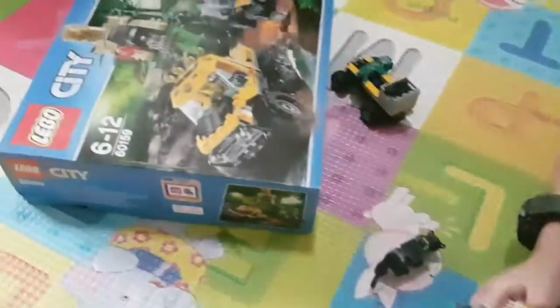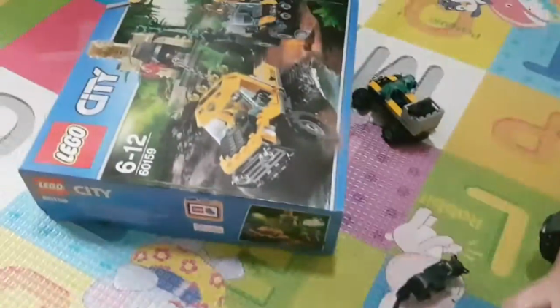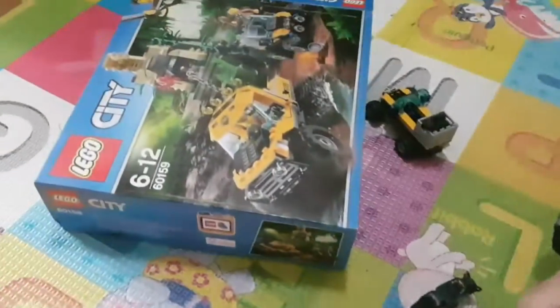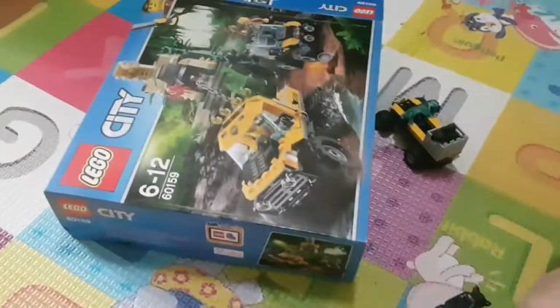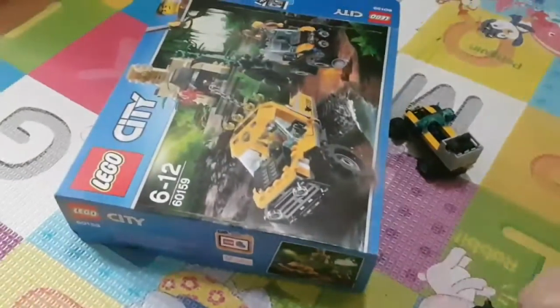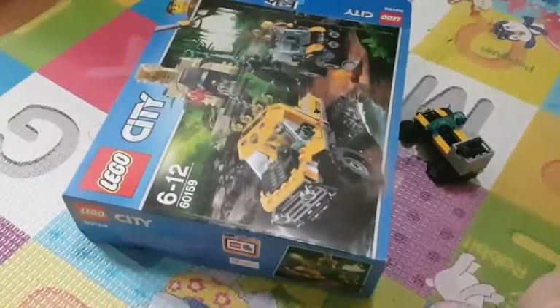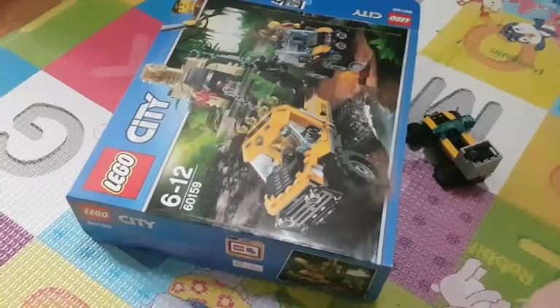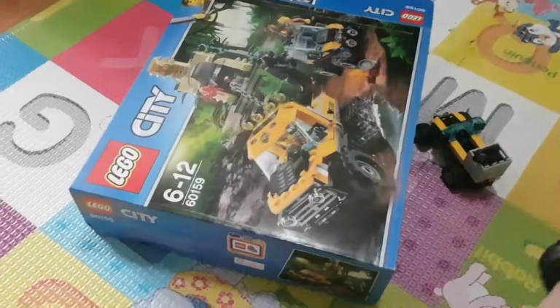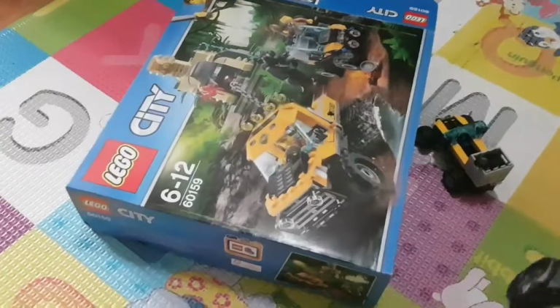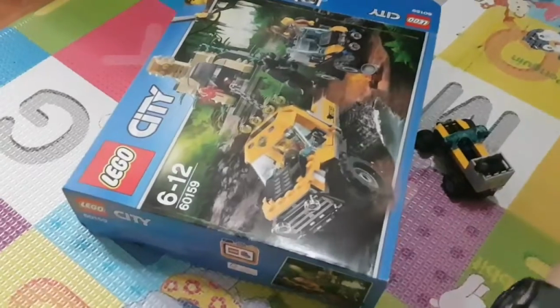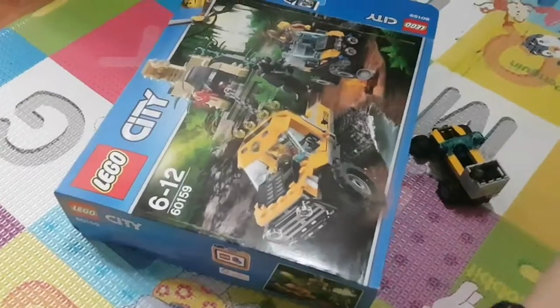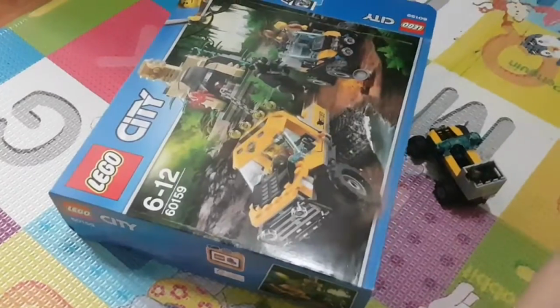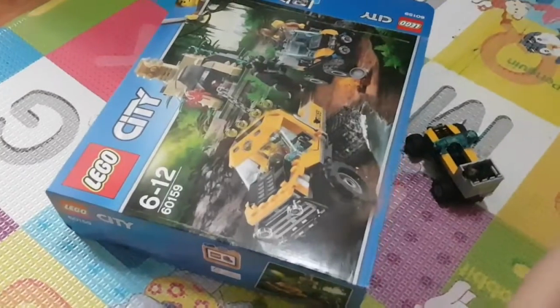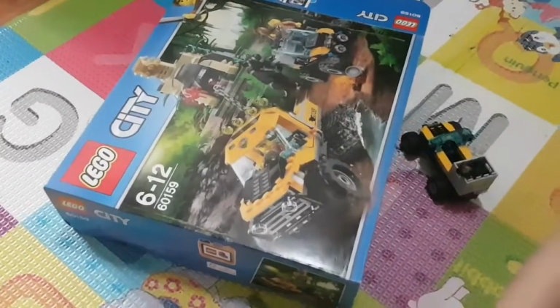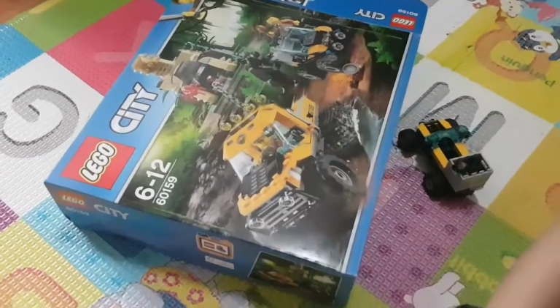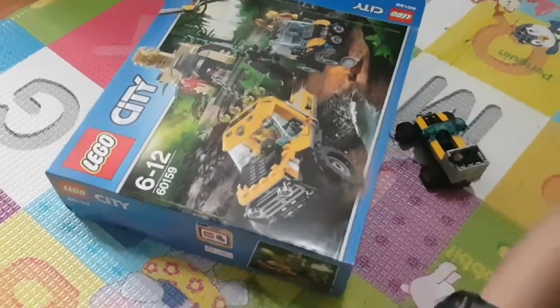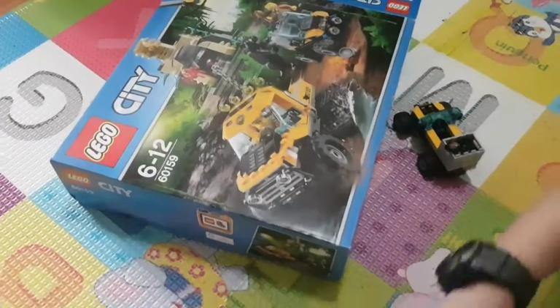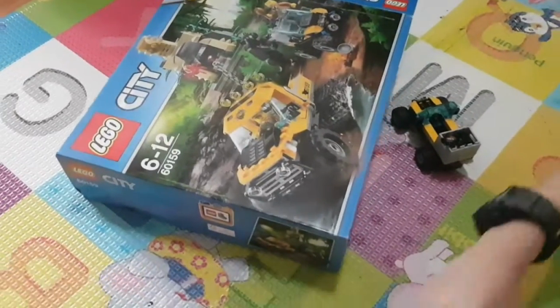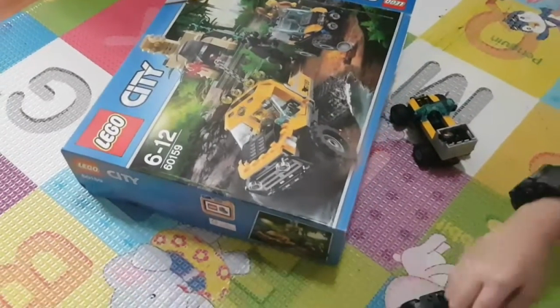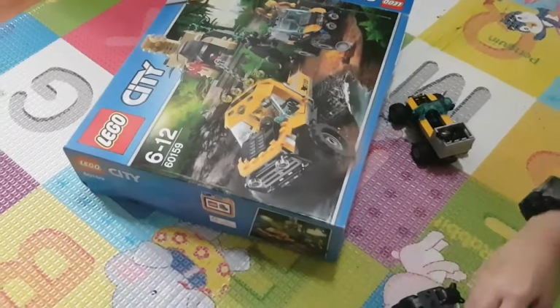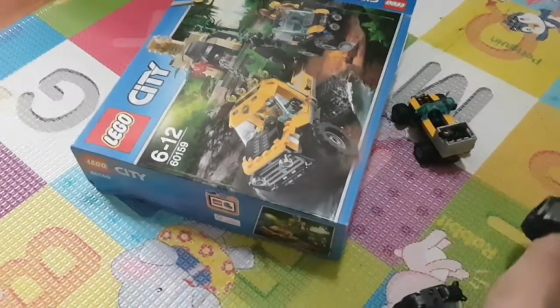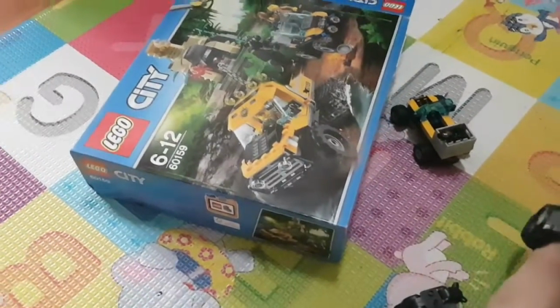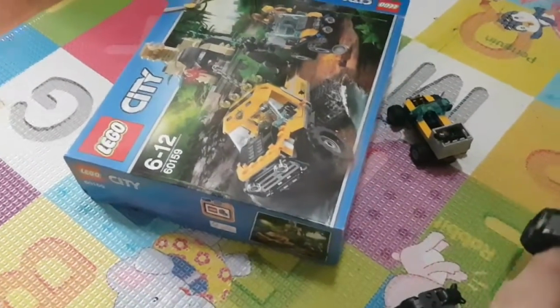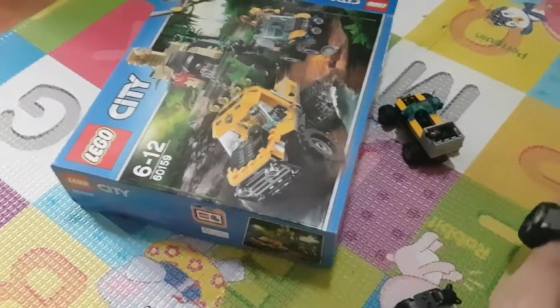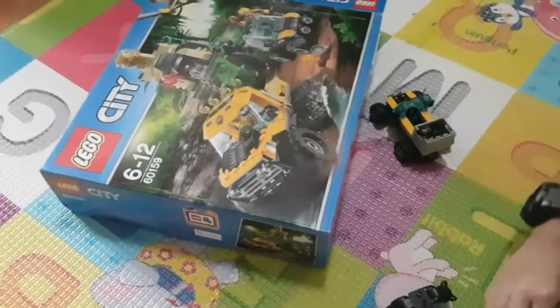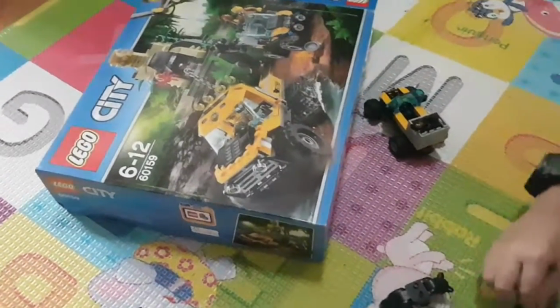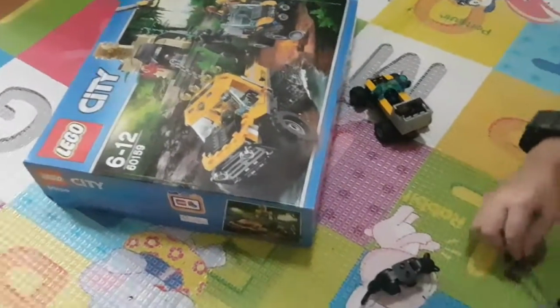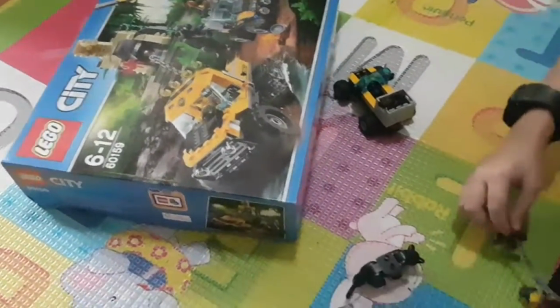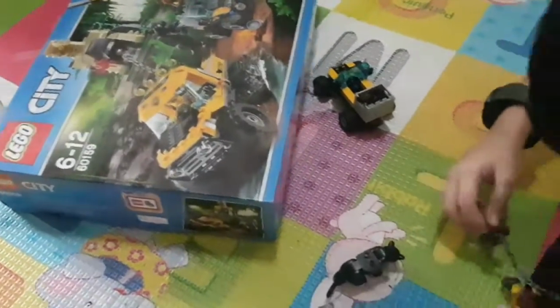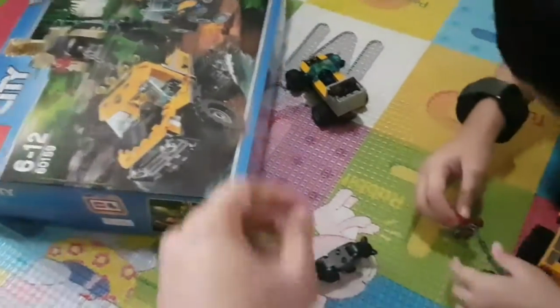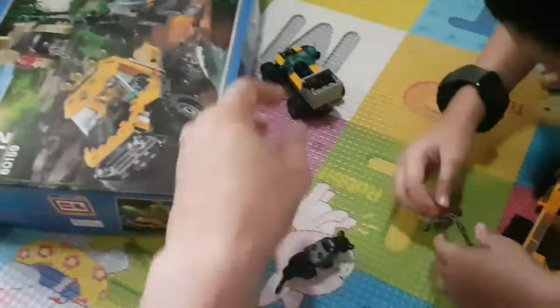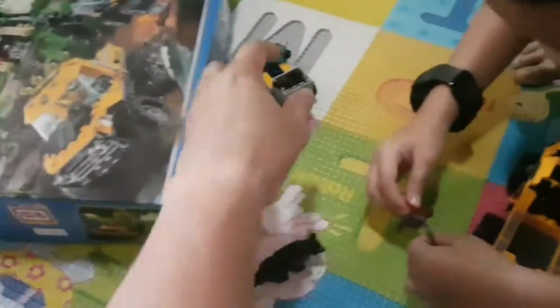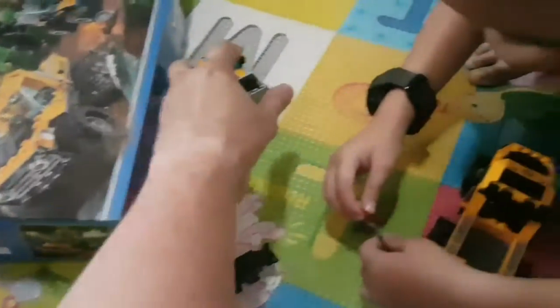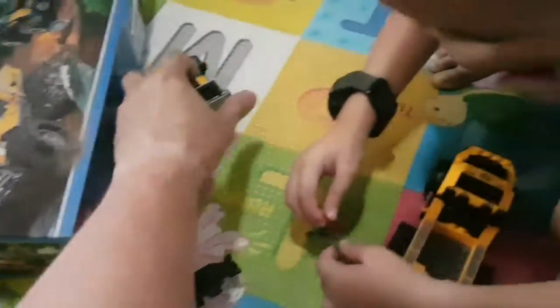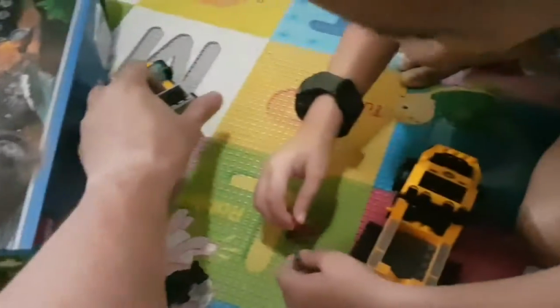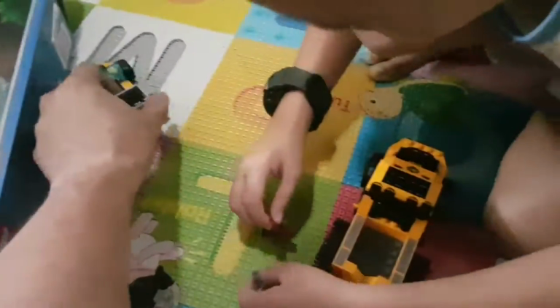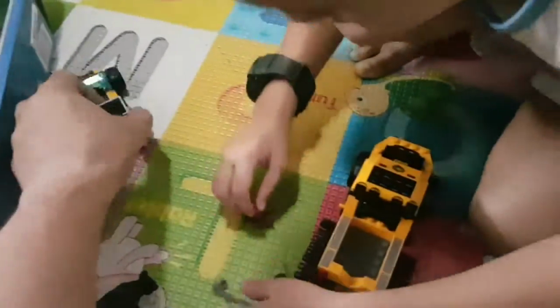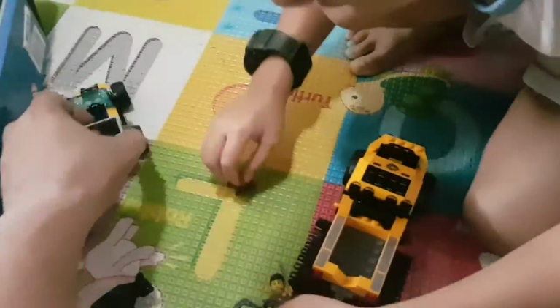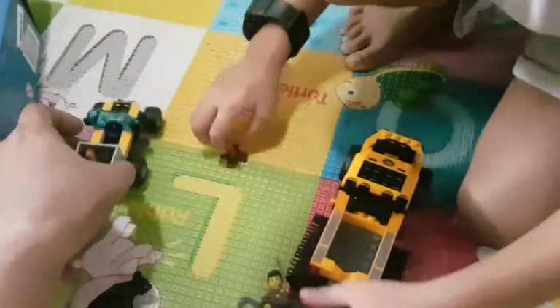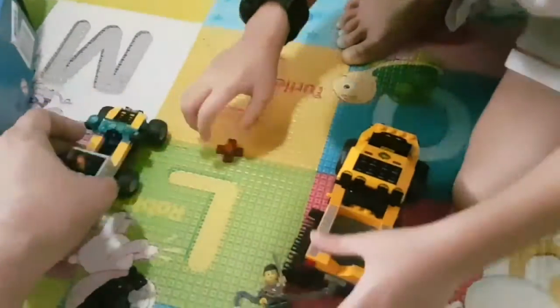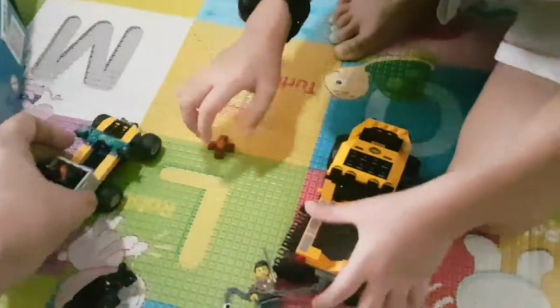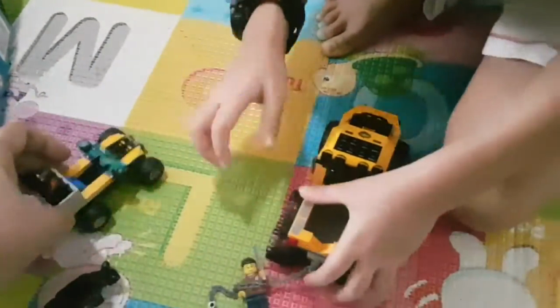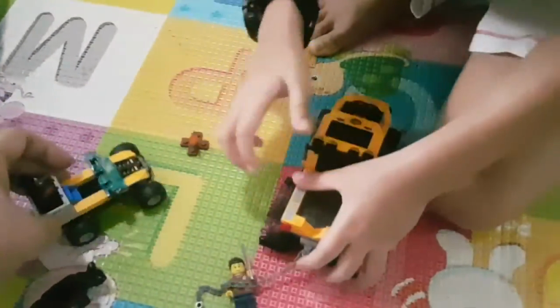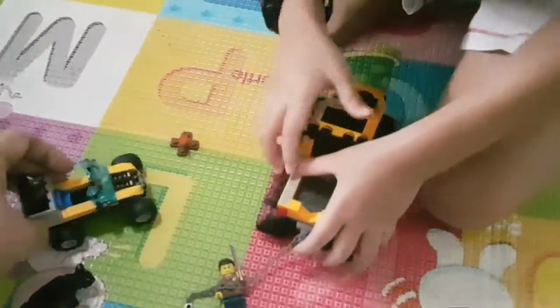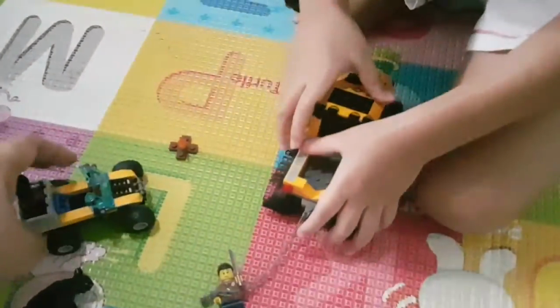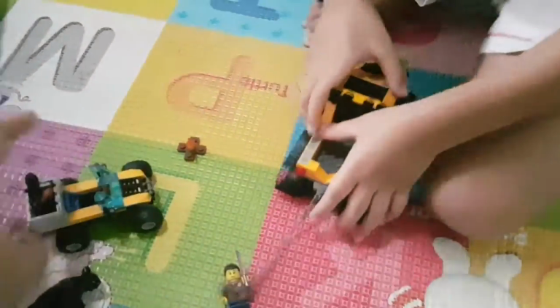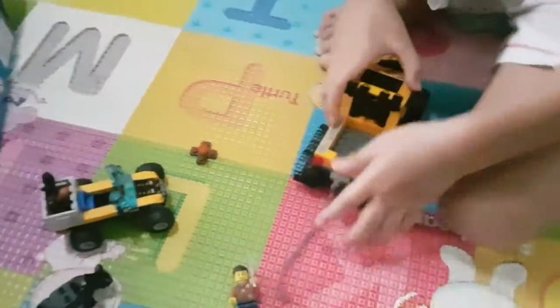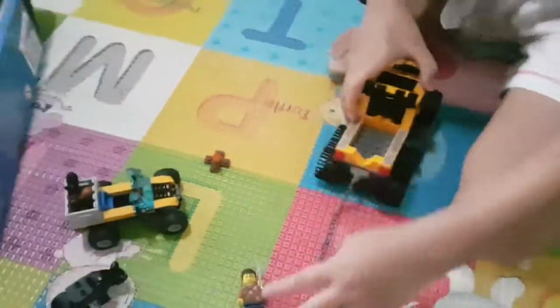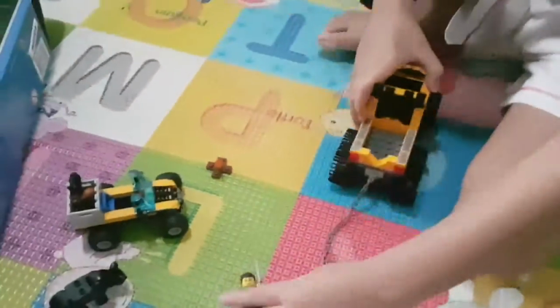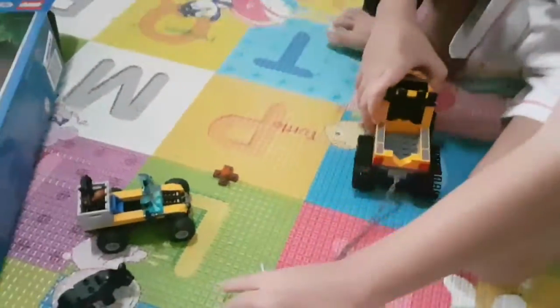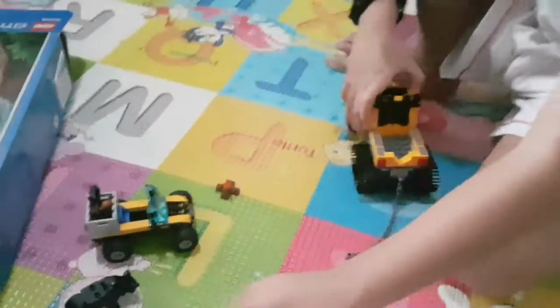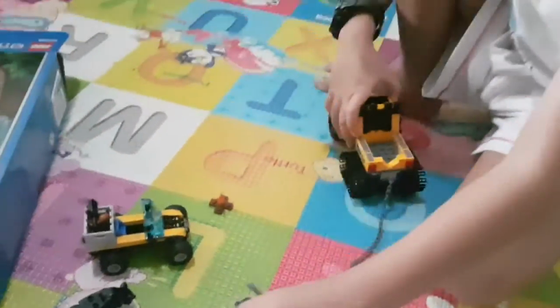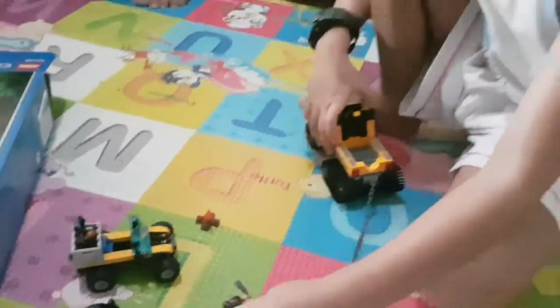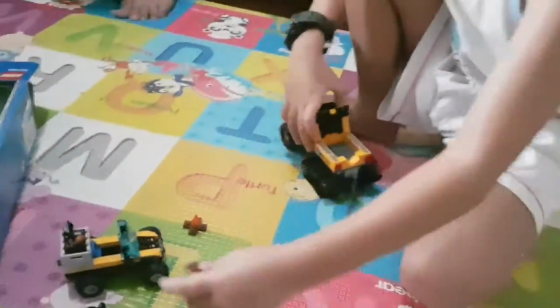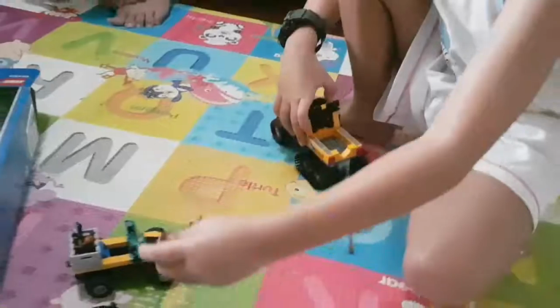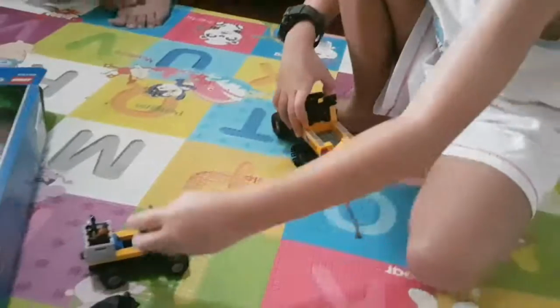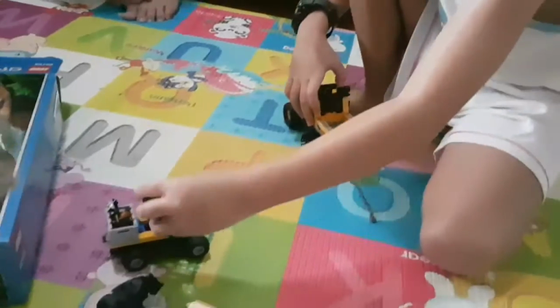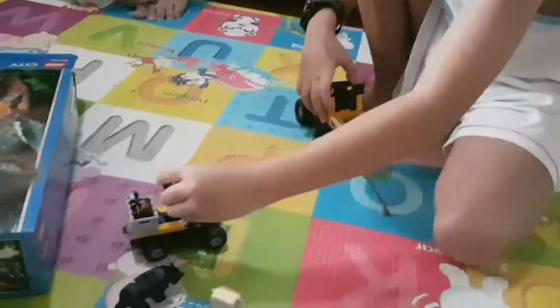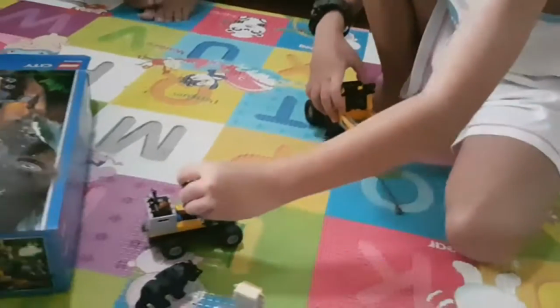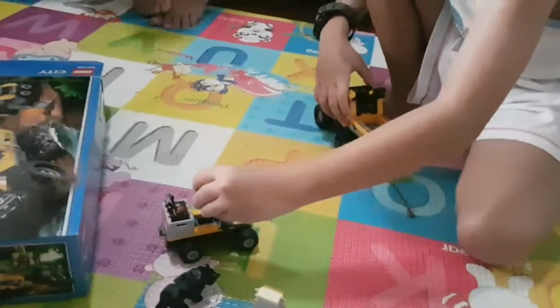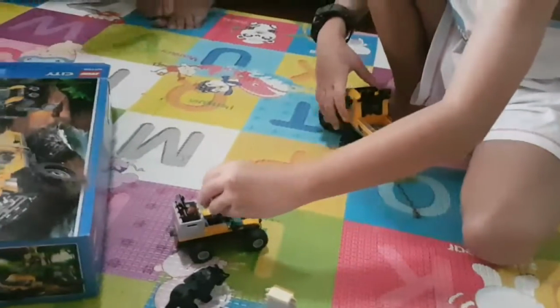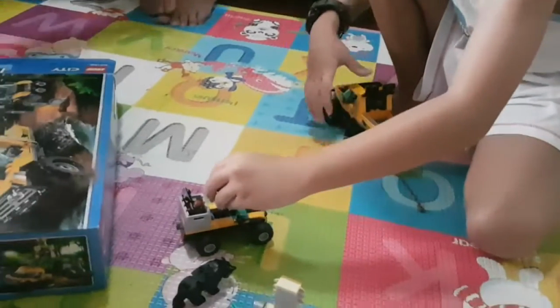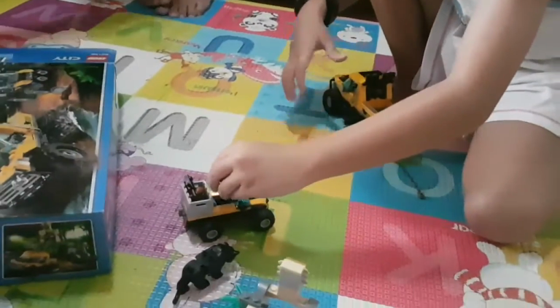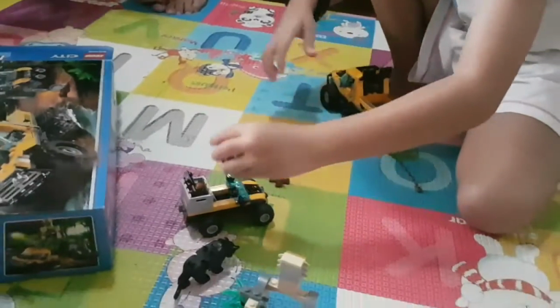This is the Lego Silvi 6015, man. It's awesome. 2017! Look at my face!